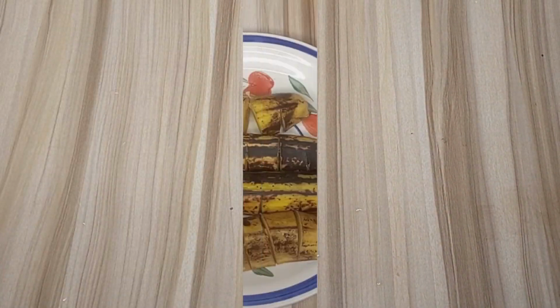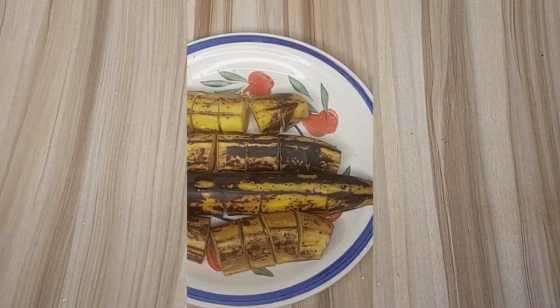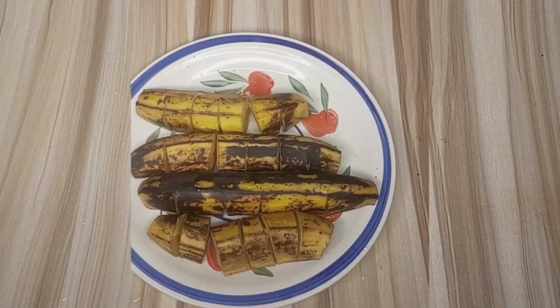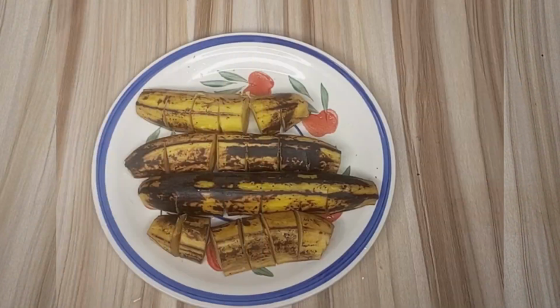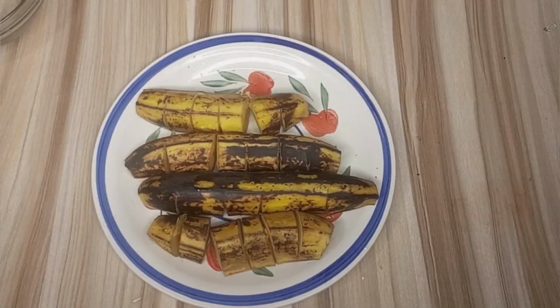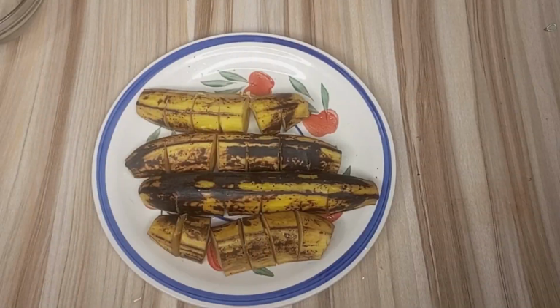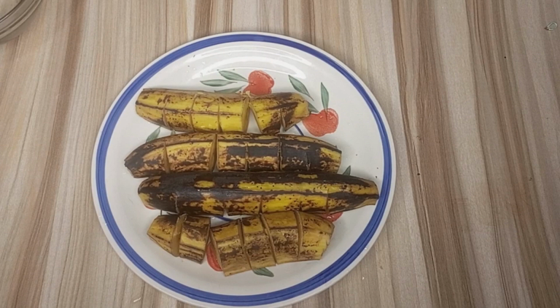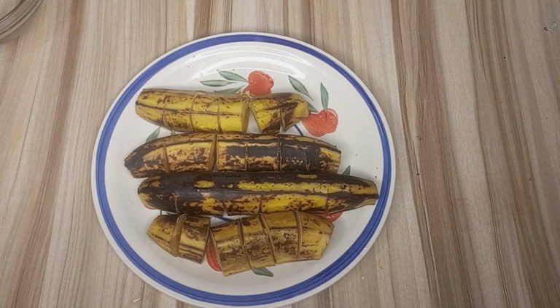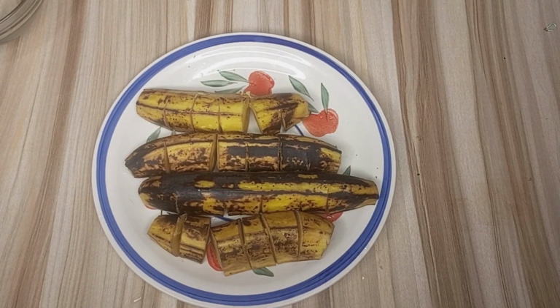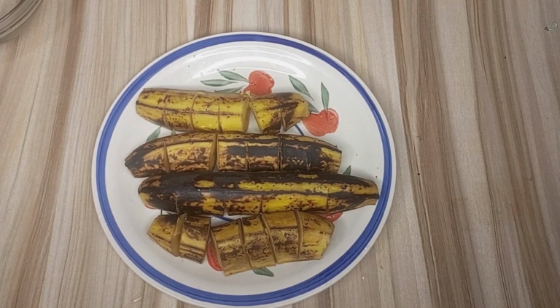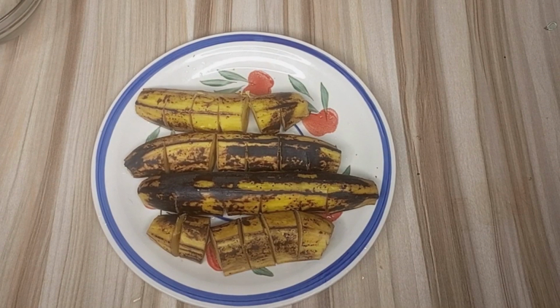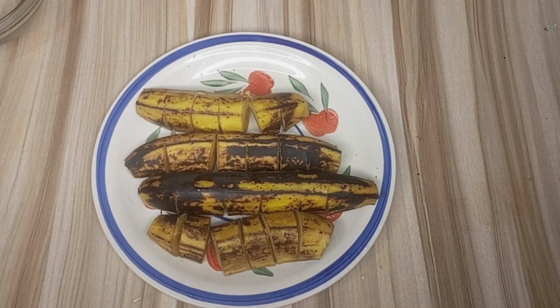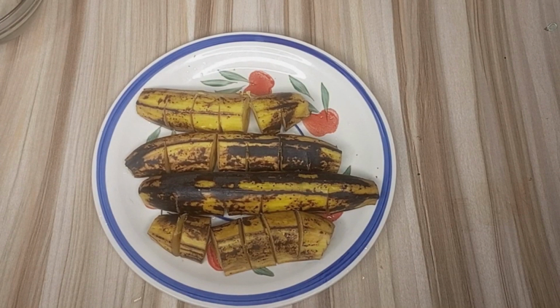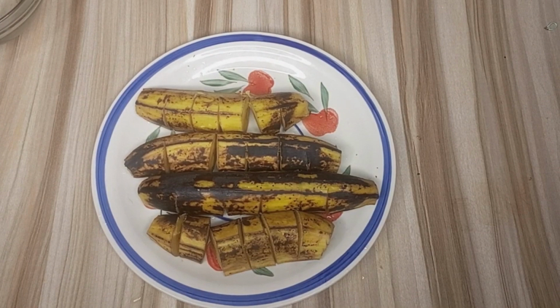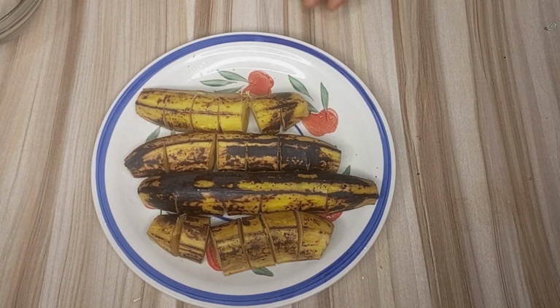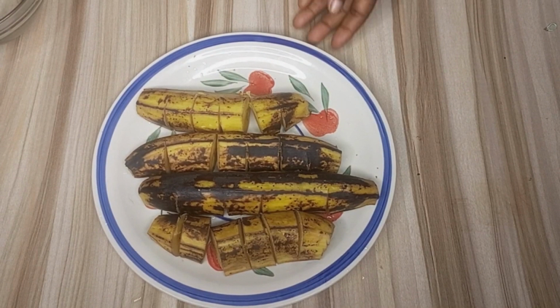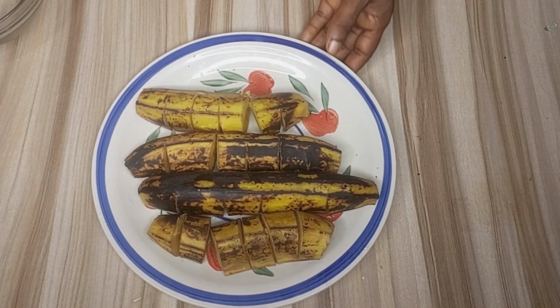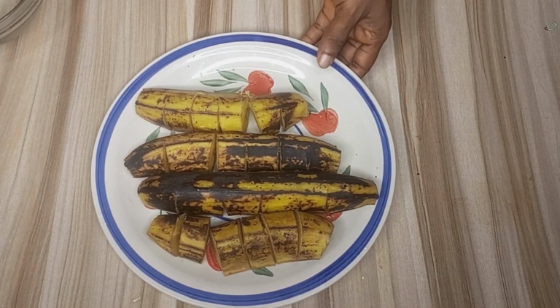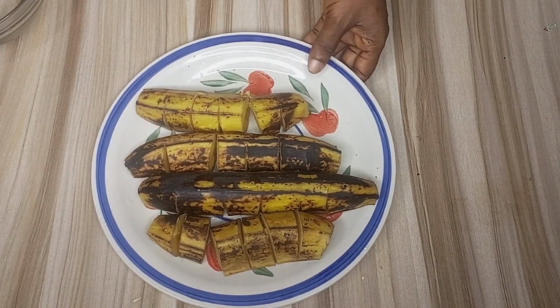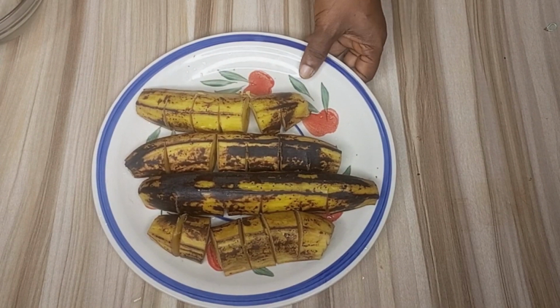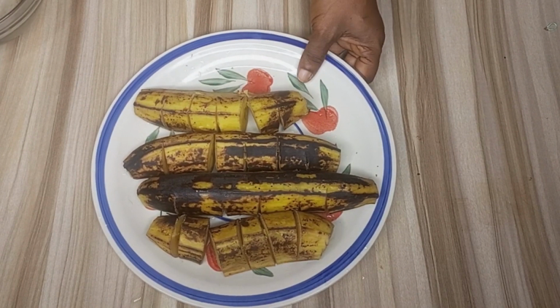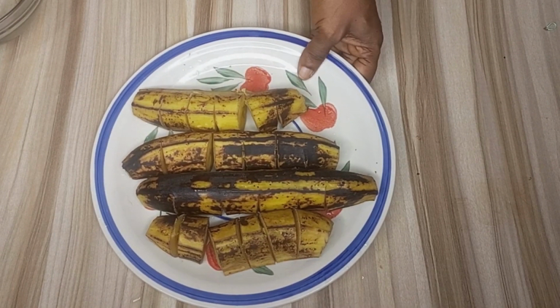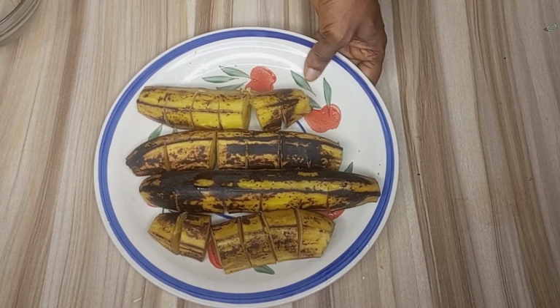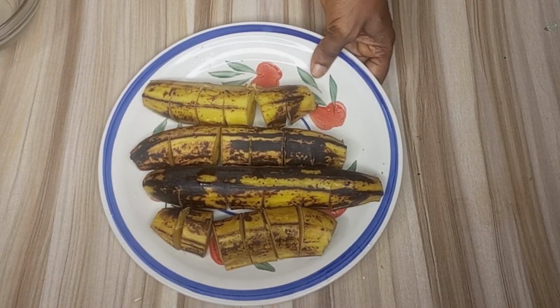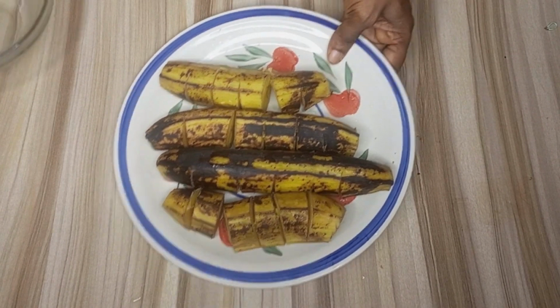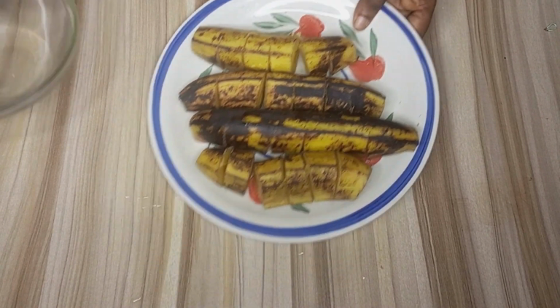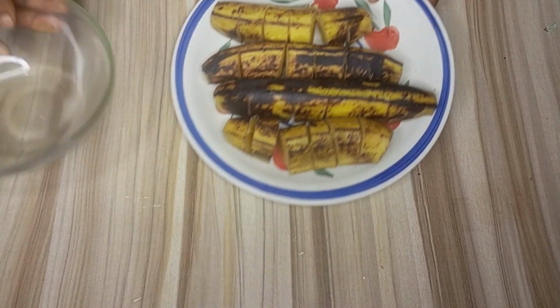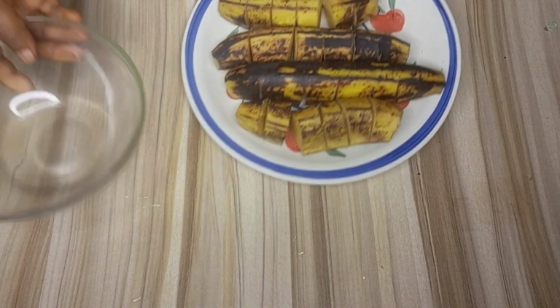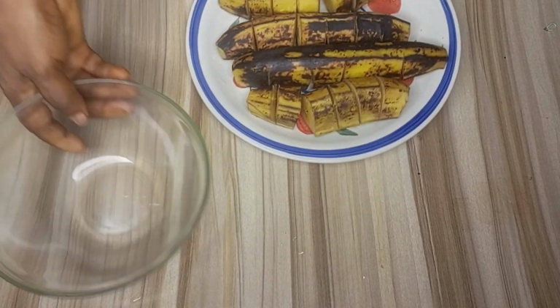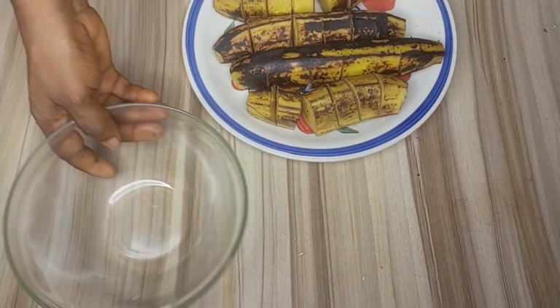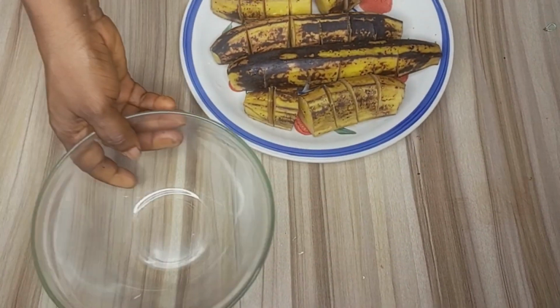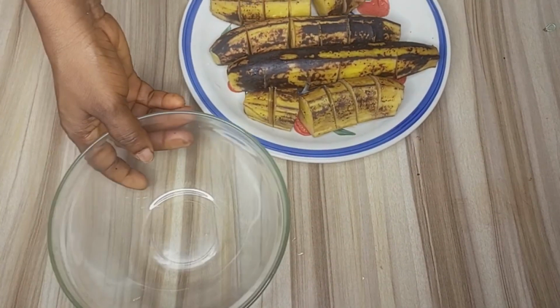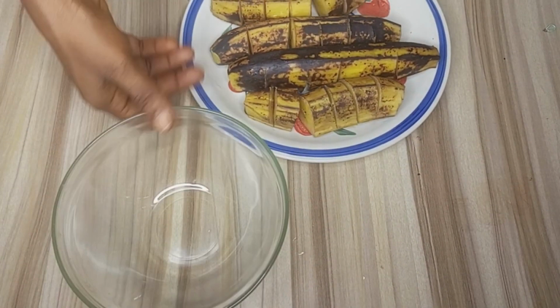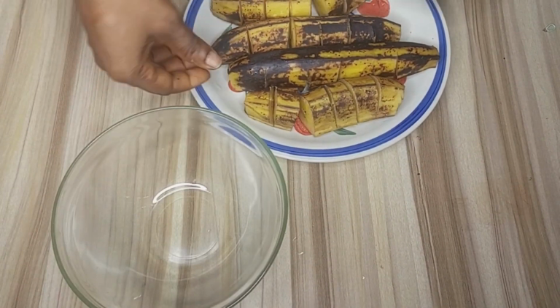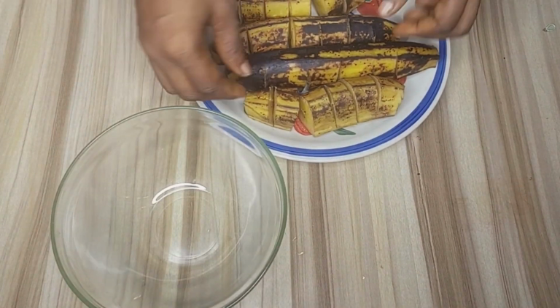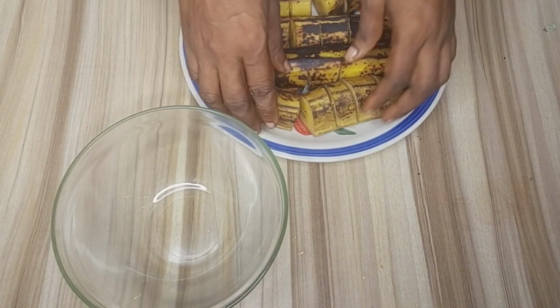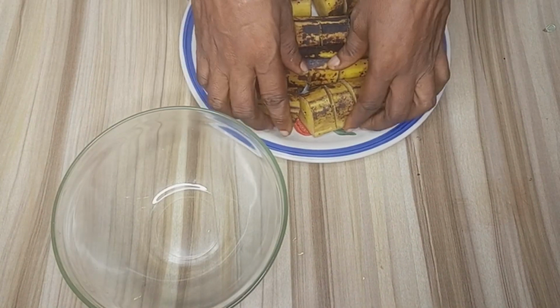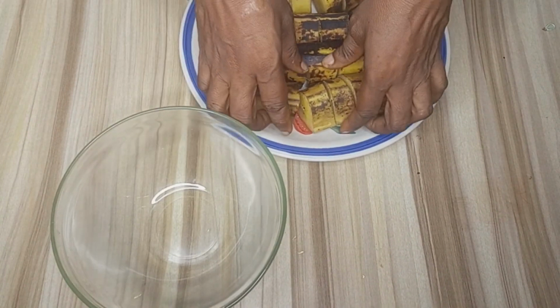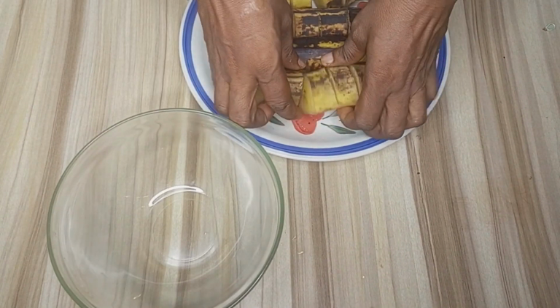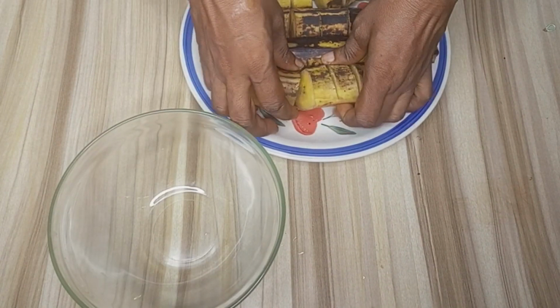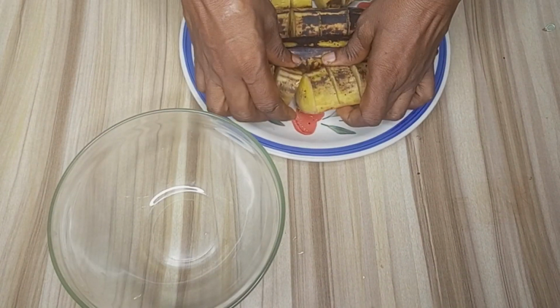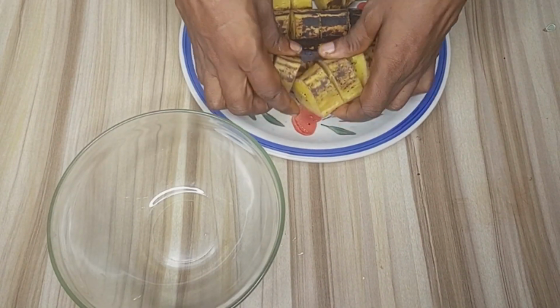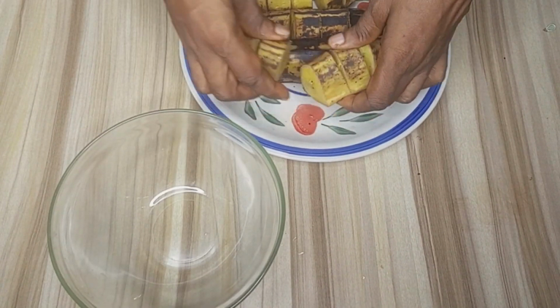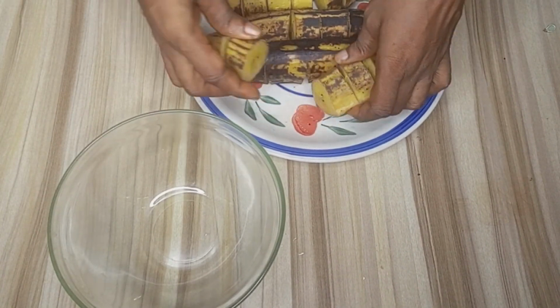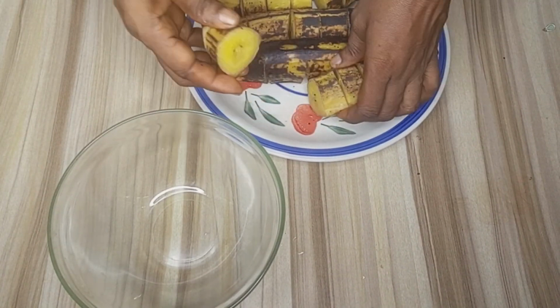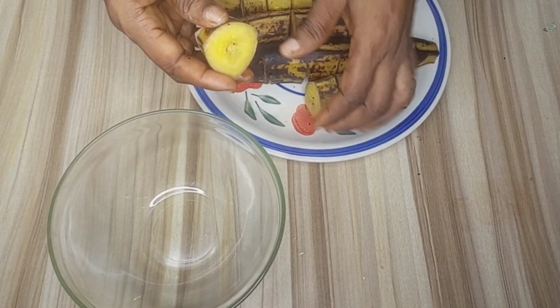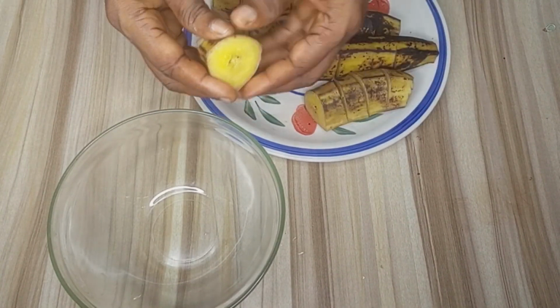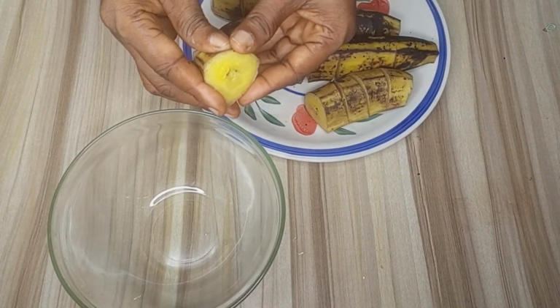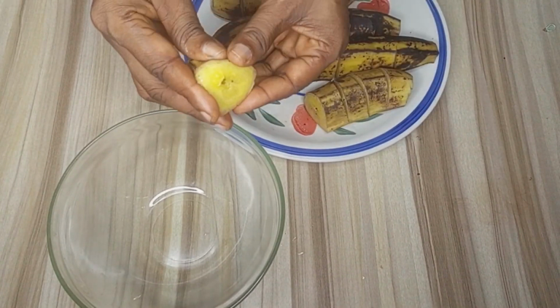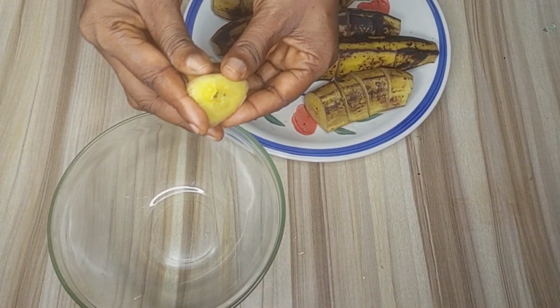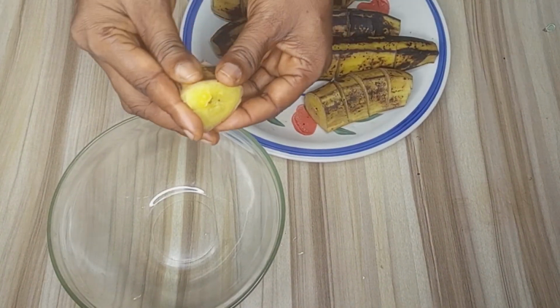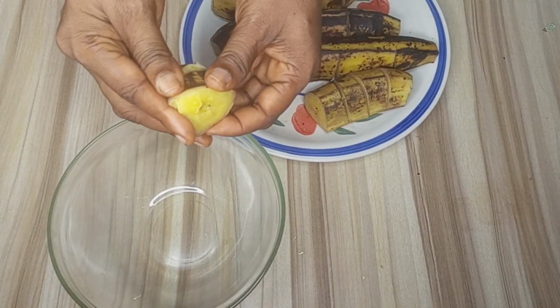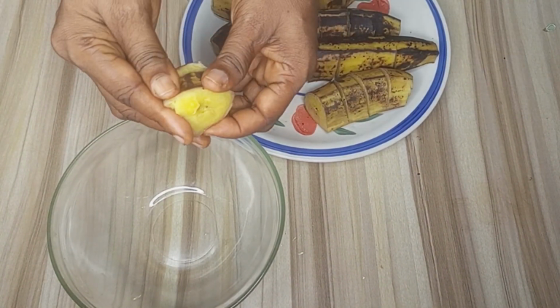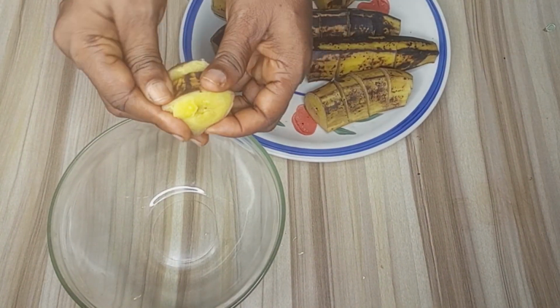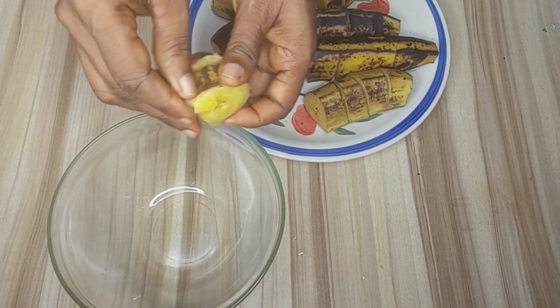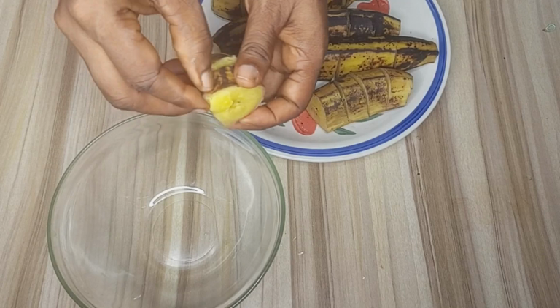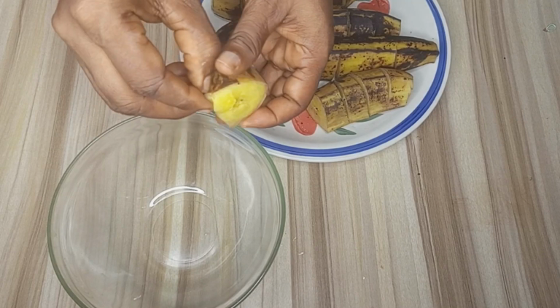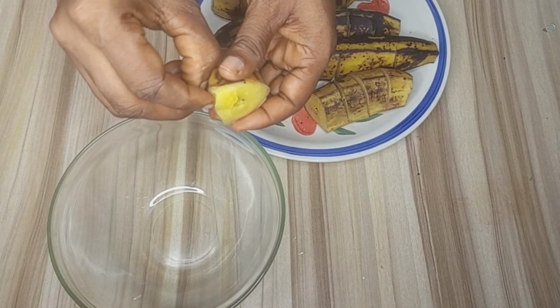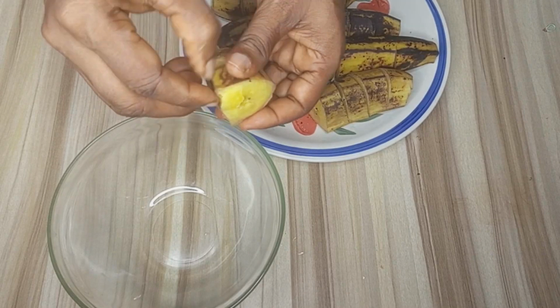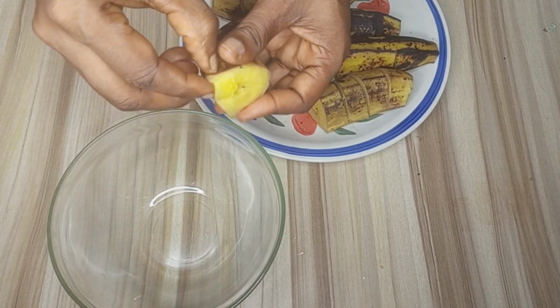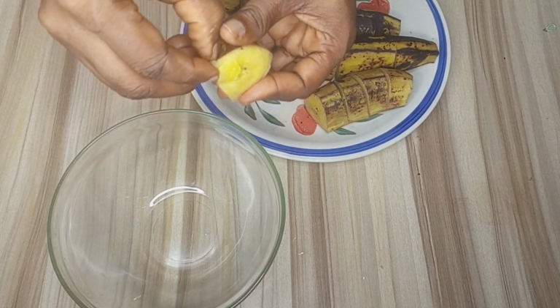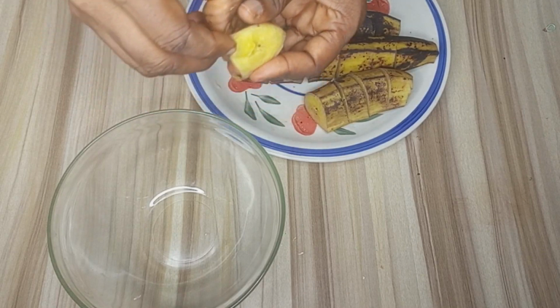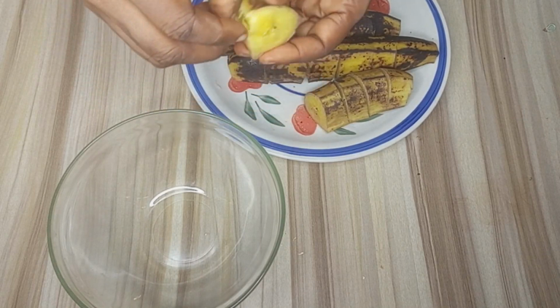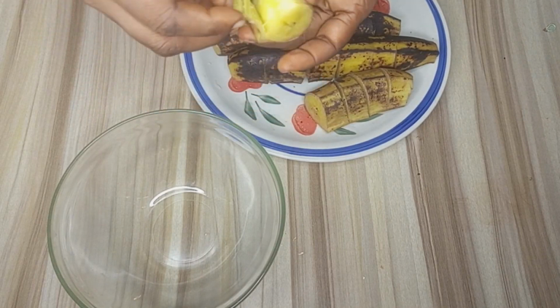After cooking, here we have our plantains. I'll go ahead and peel them, then transfer them into a bowl.